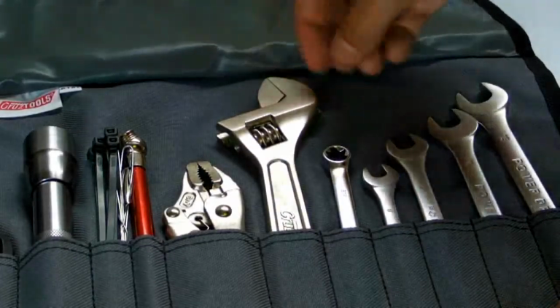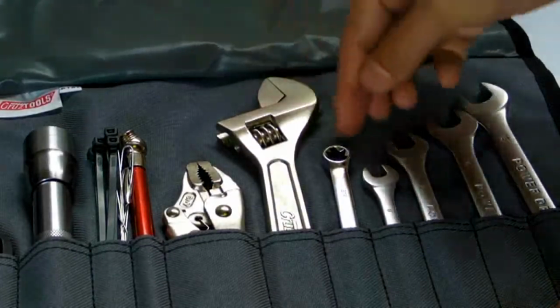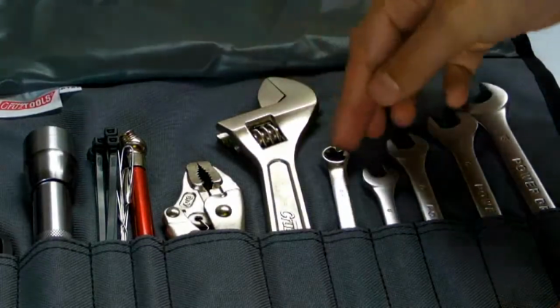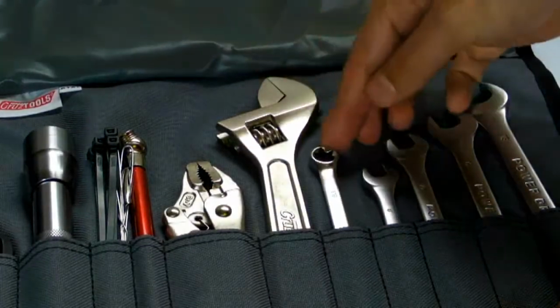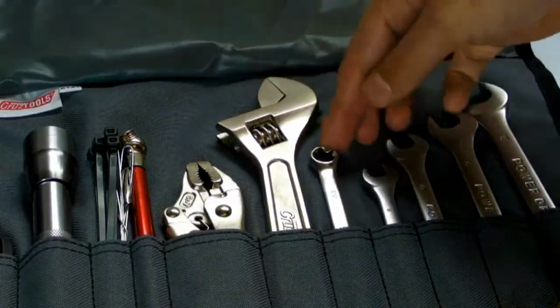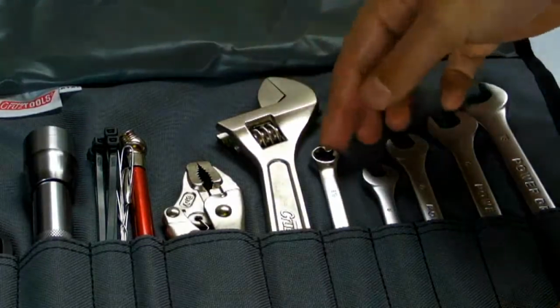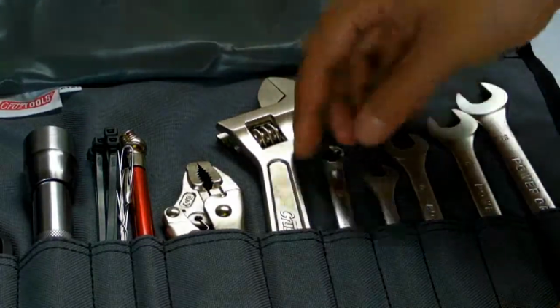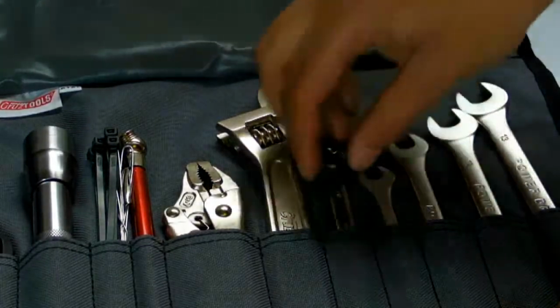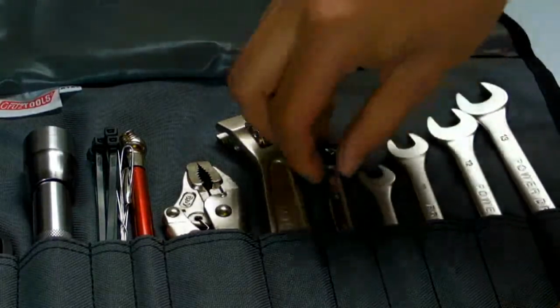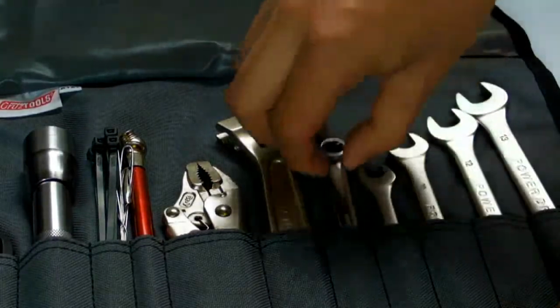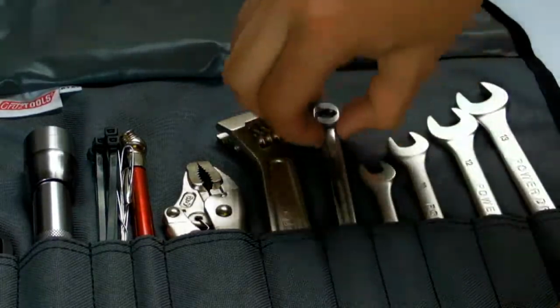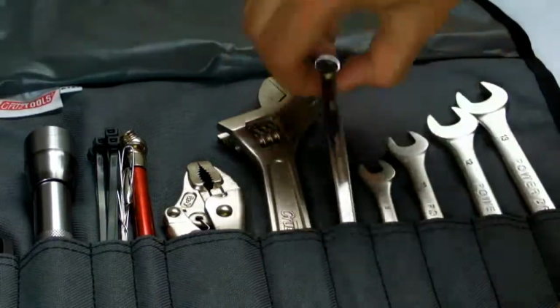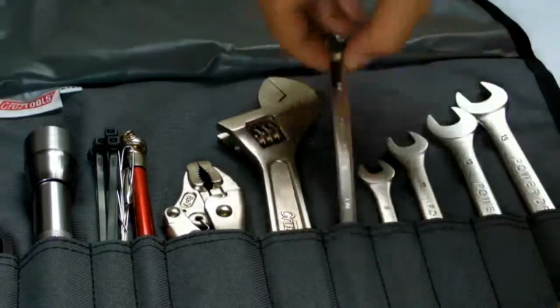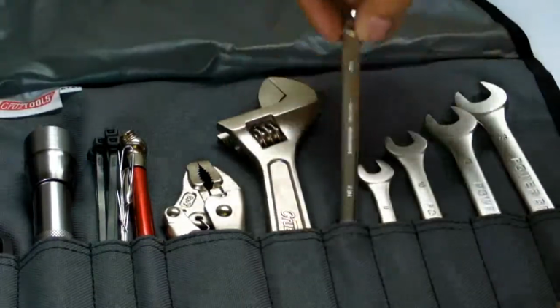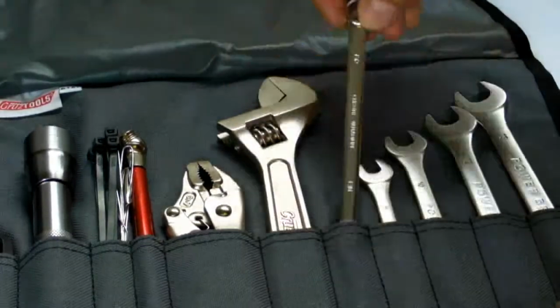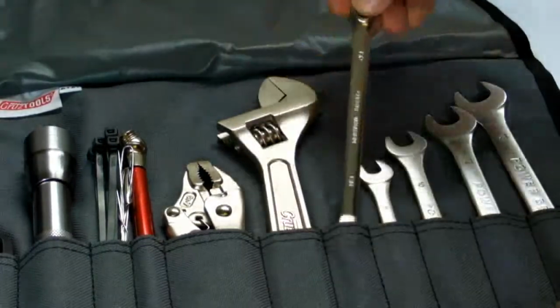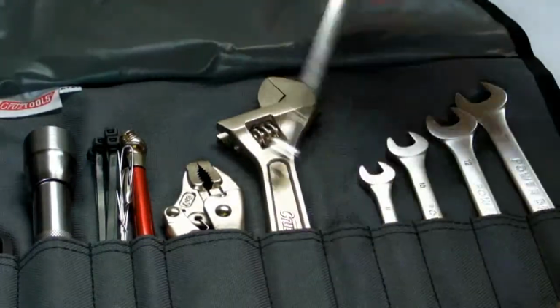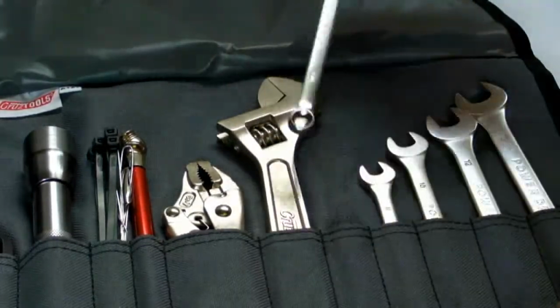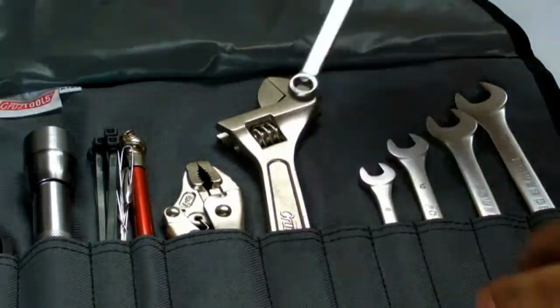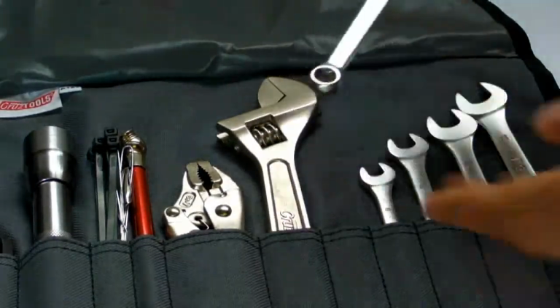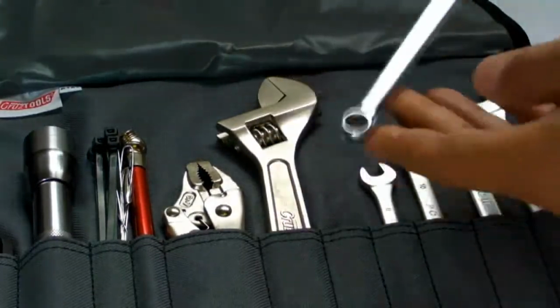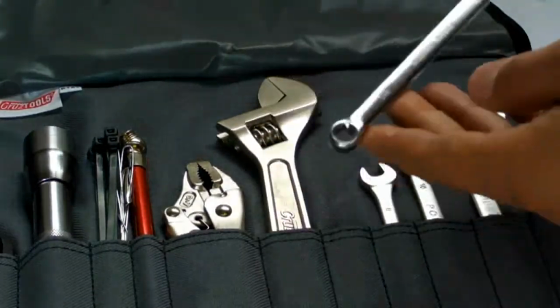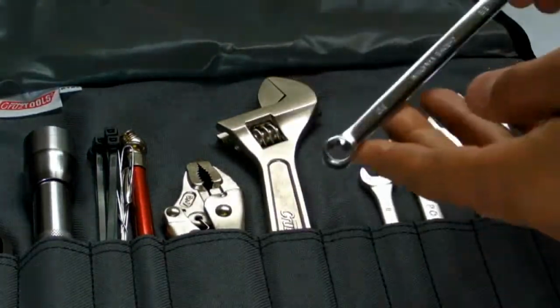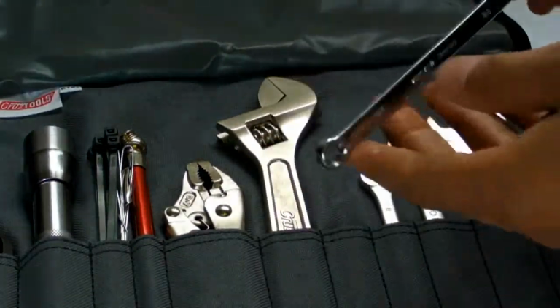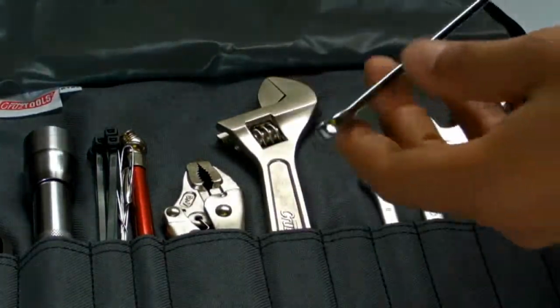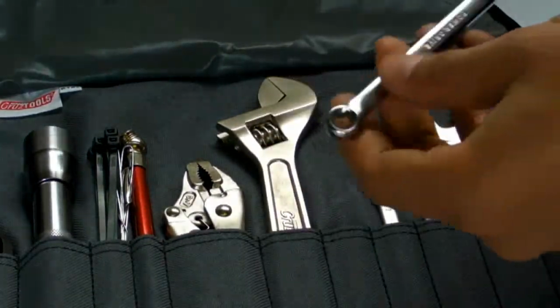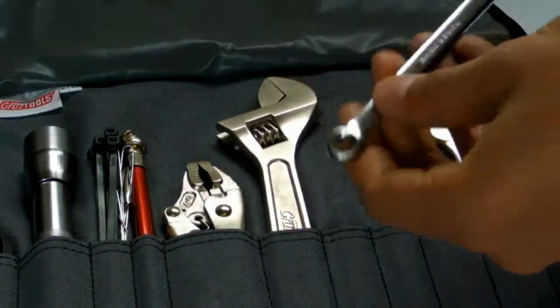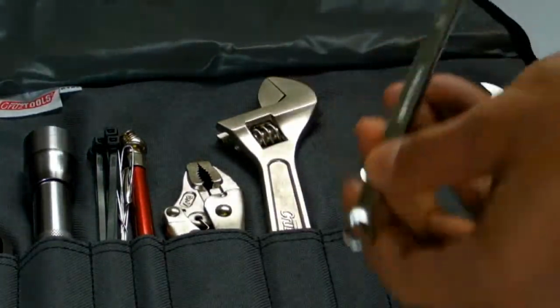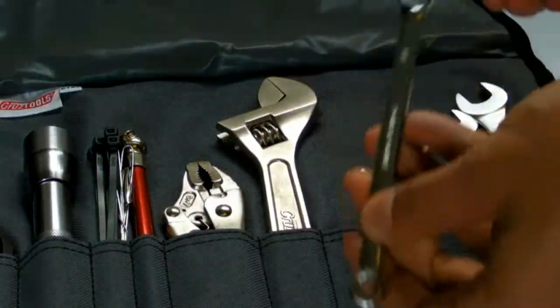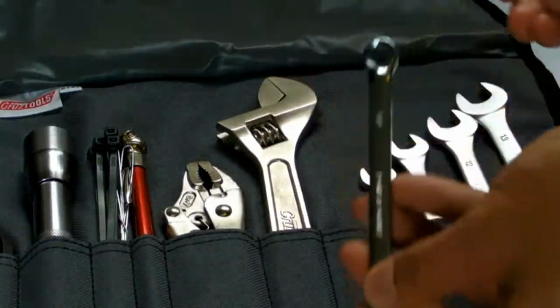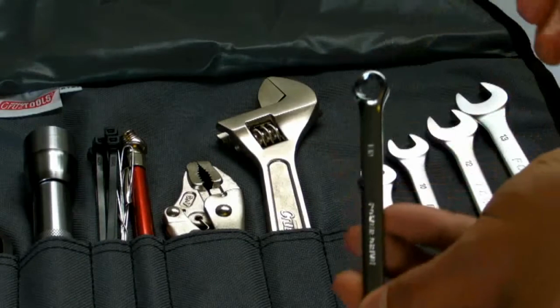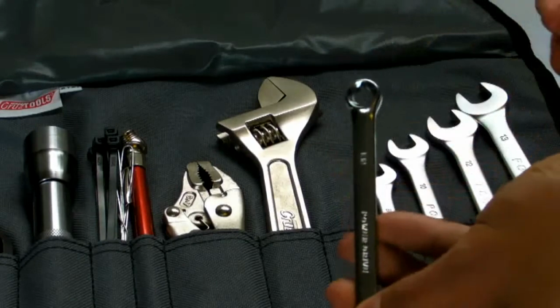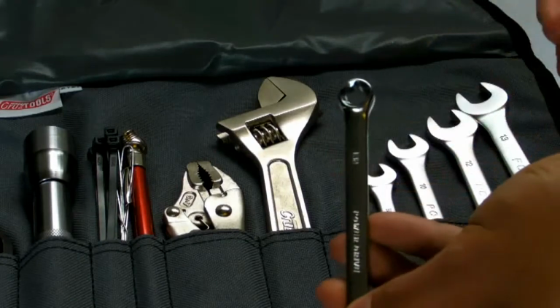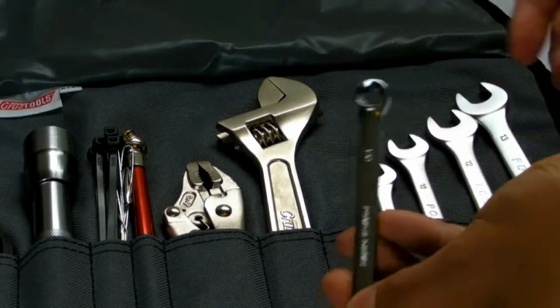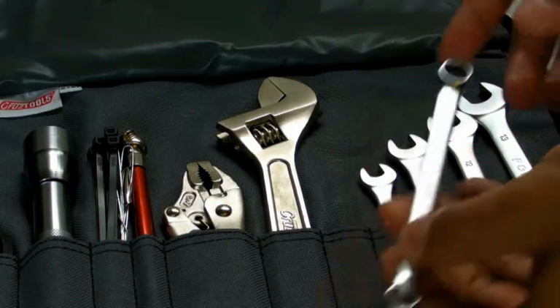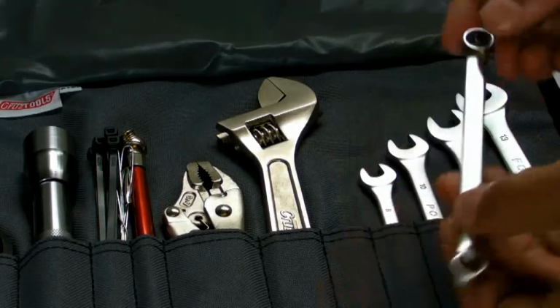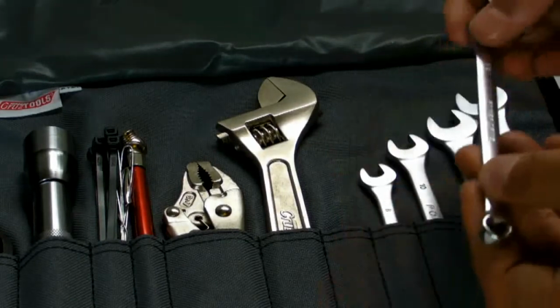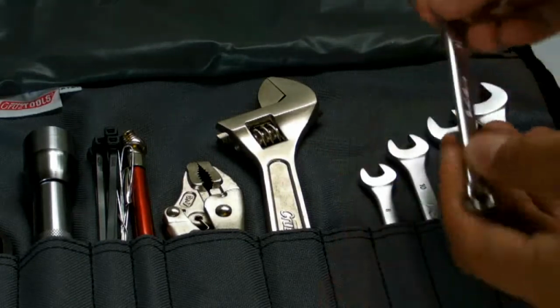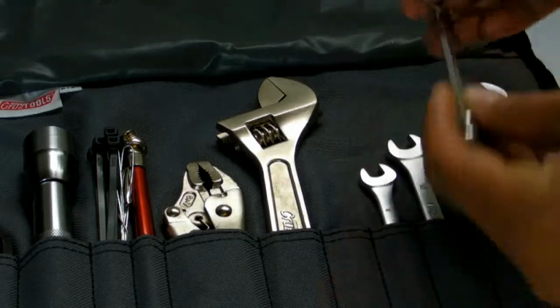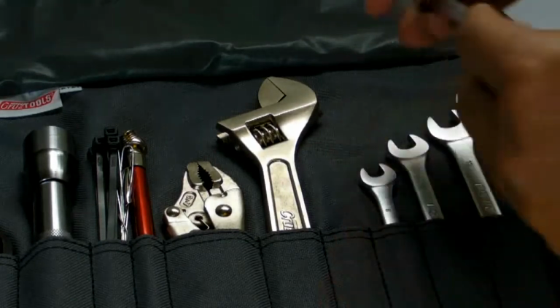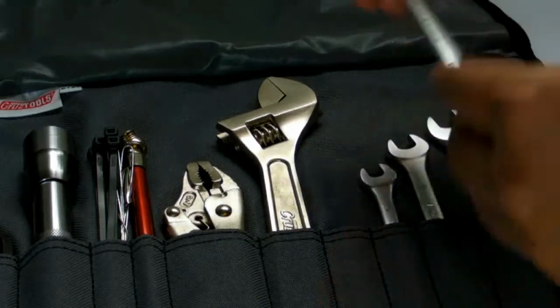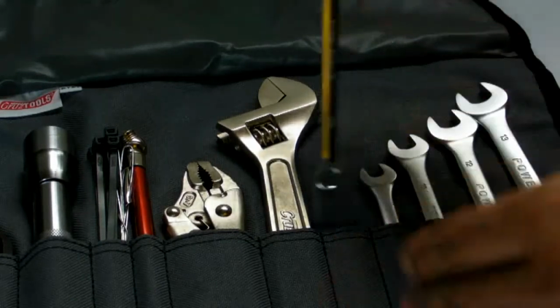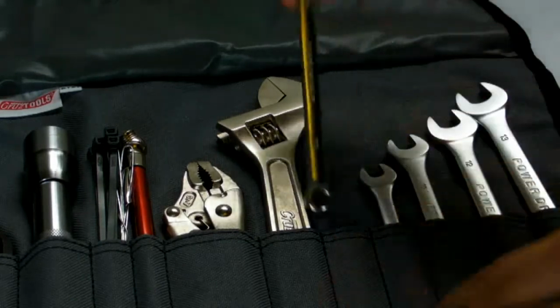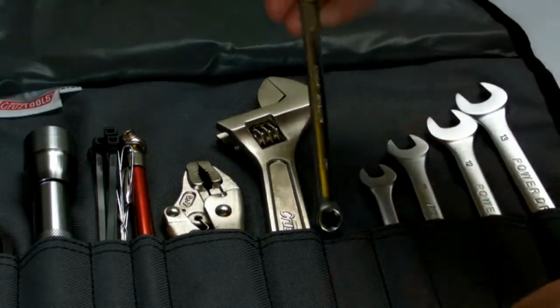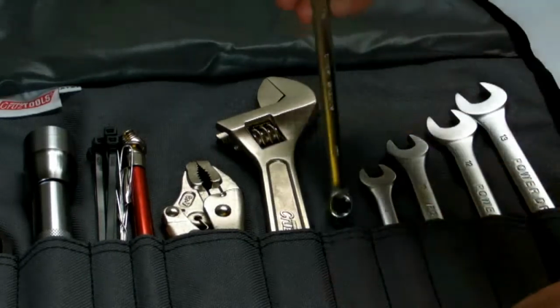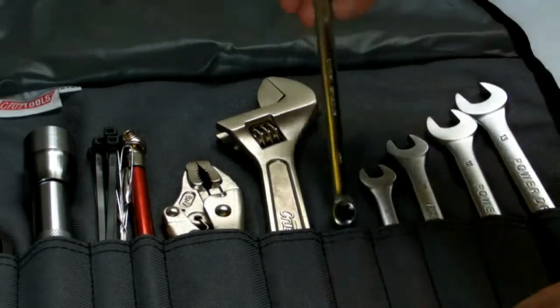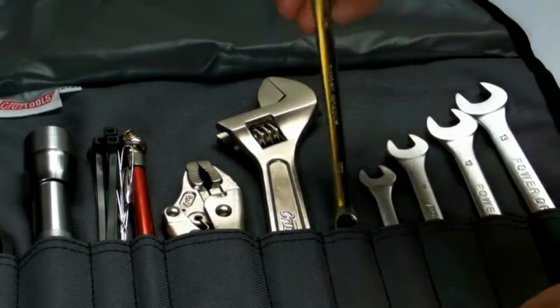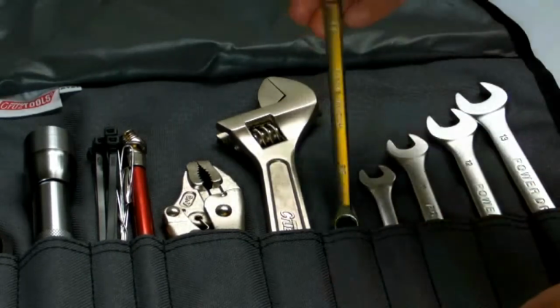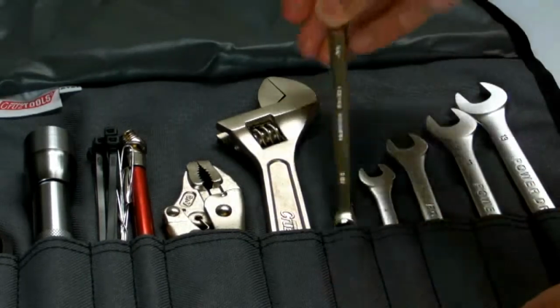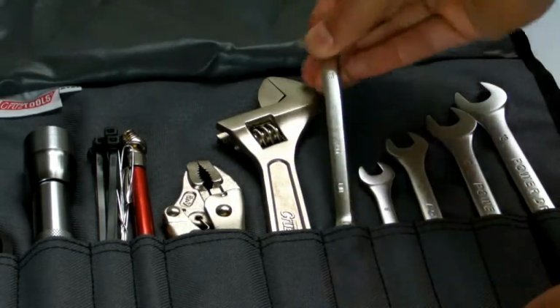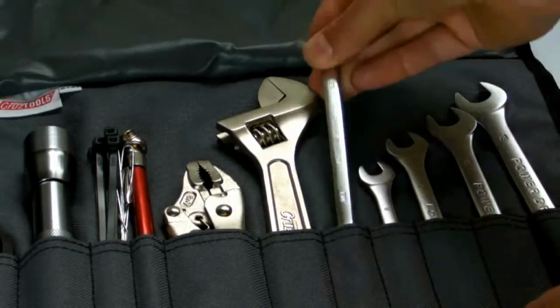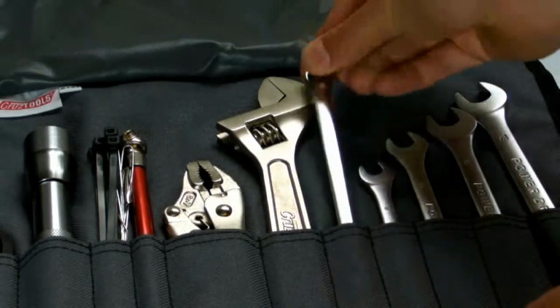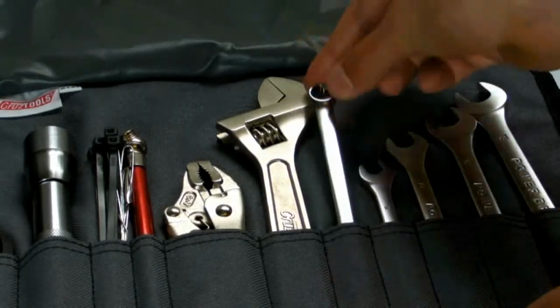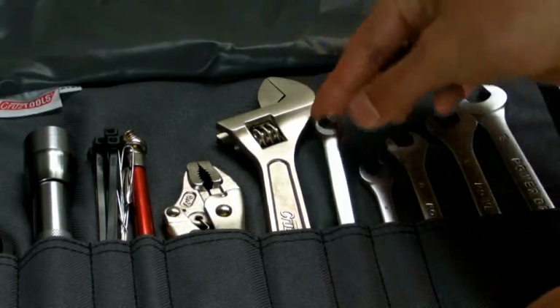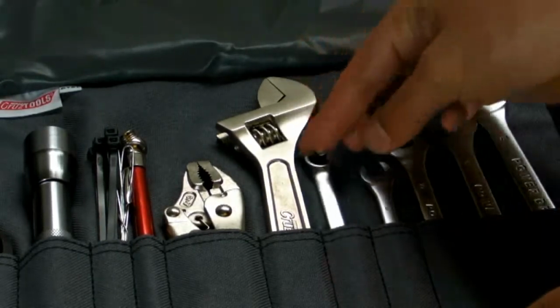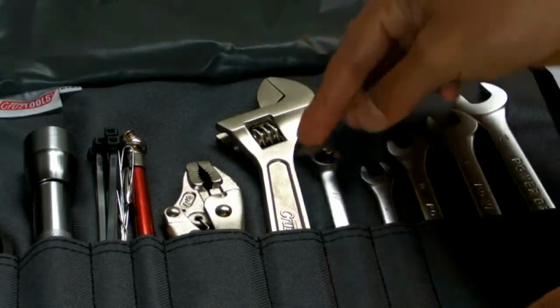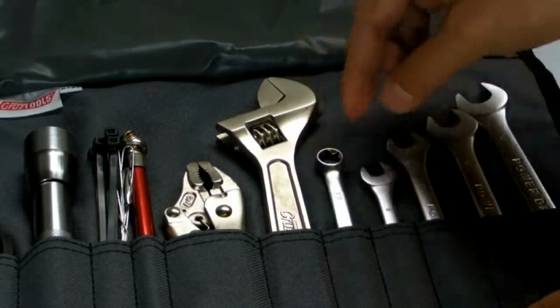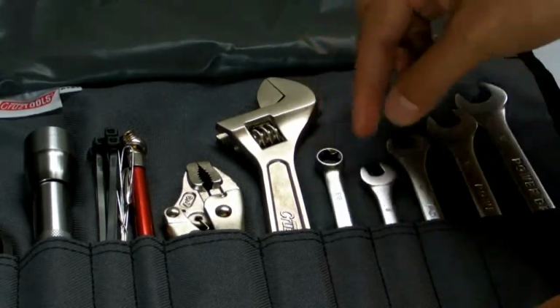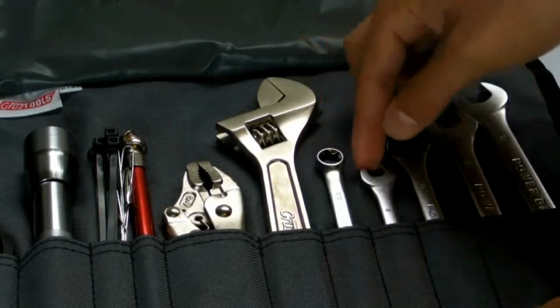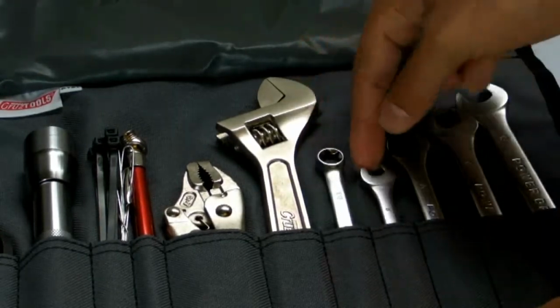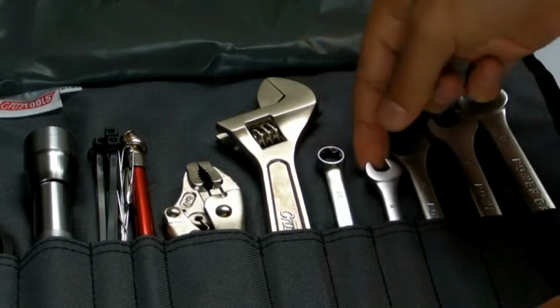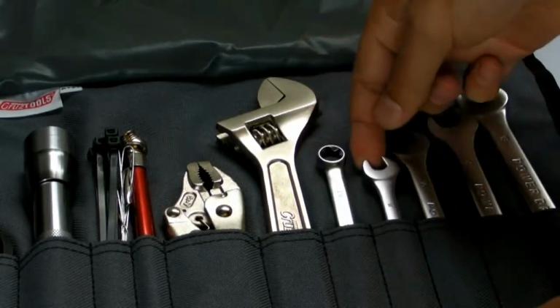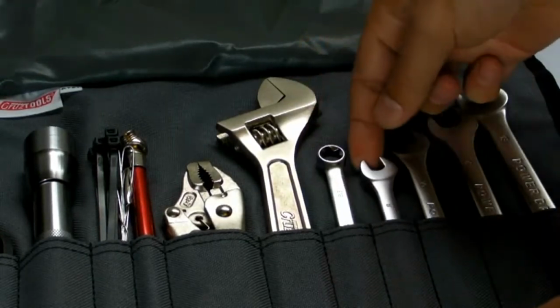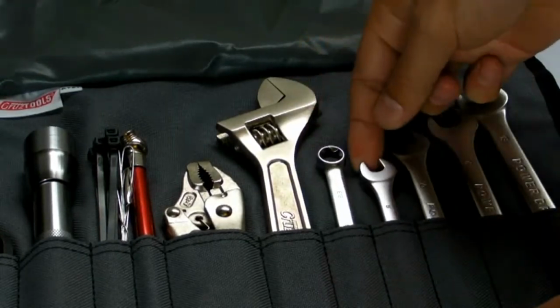Rounding out the kit are an adjustable wrench, a Torx wrench, and a range of spanners.